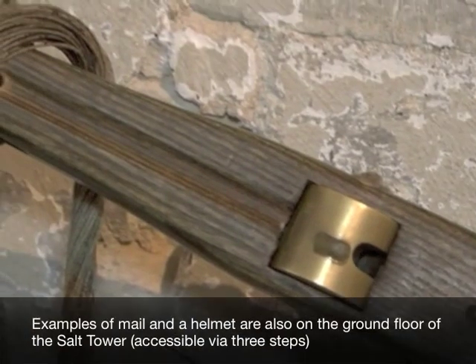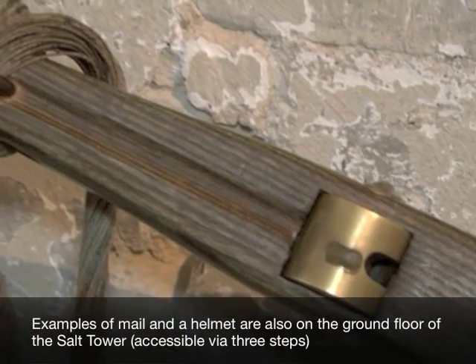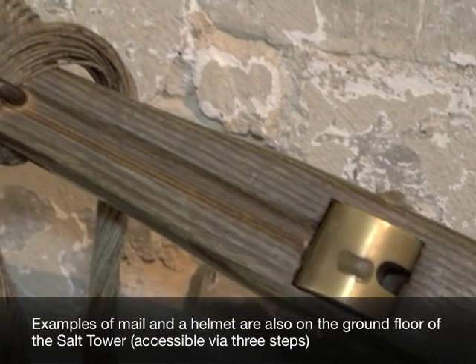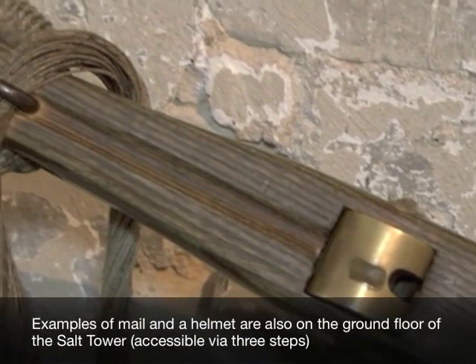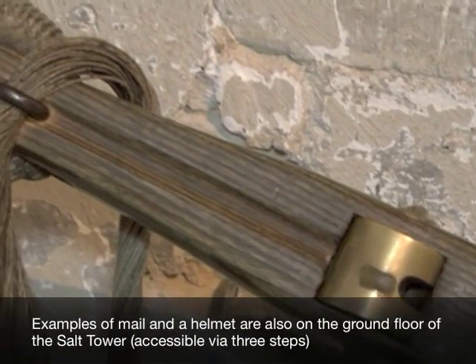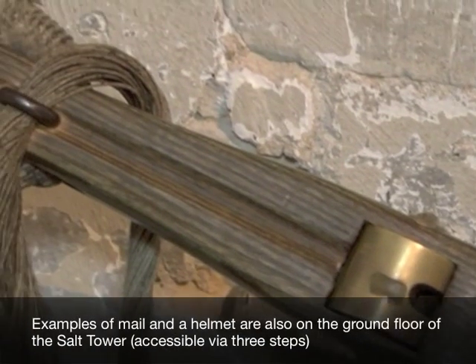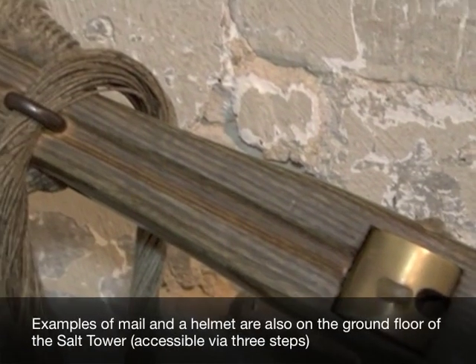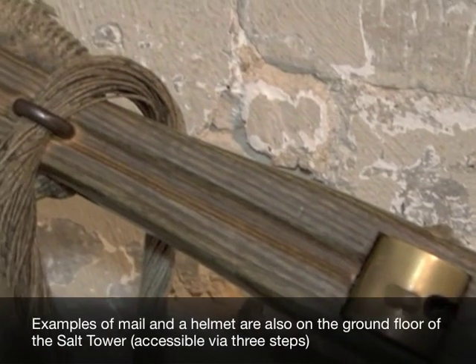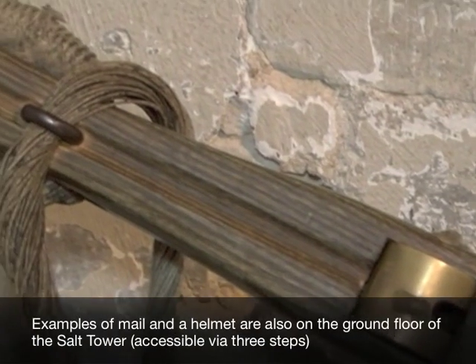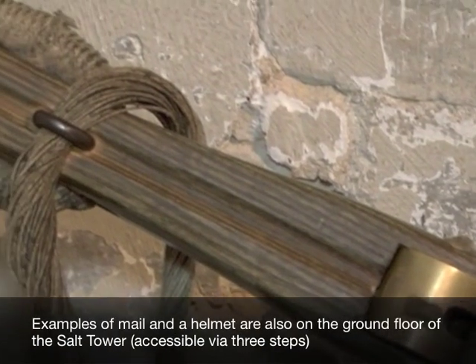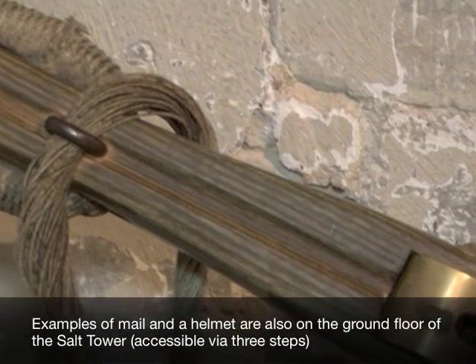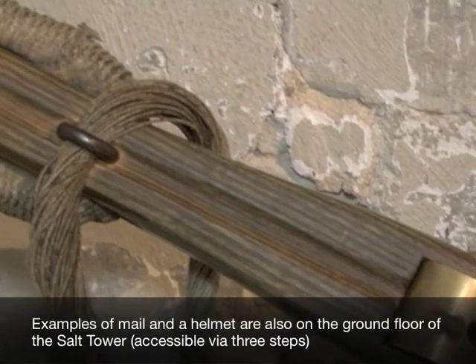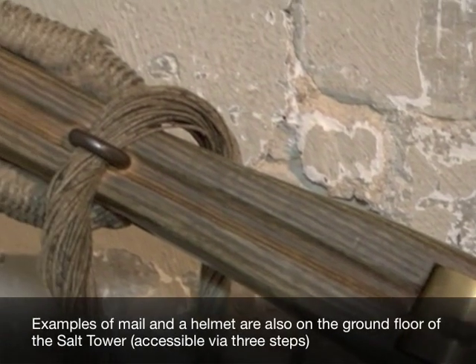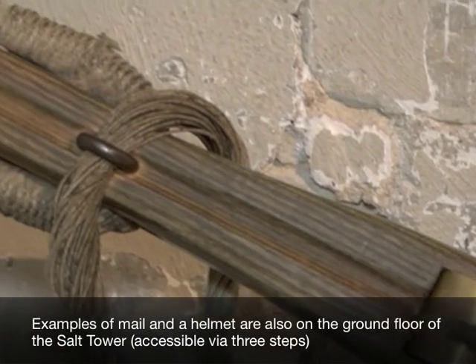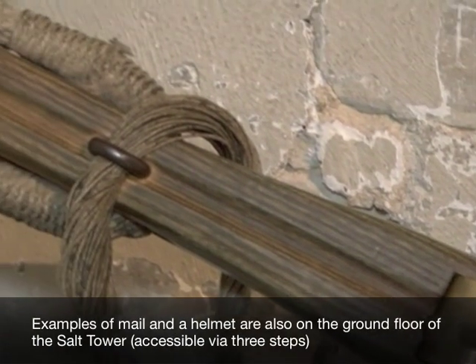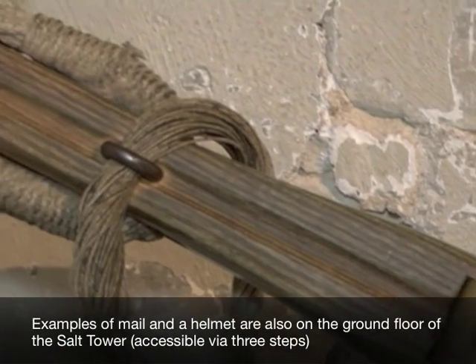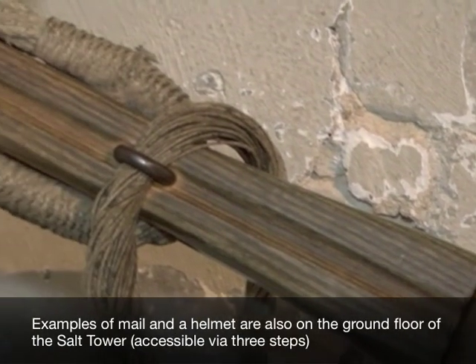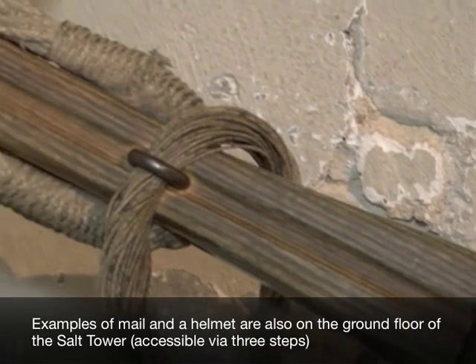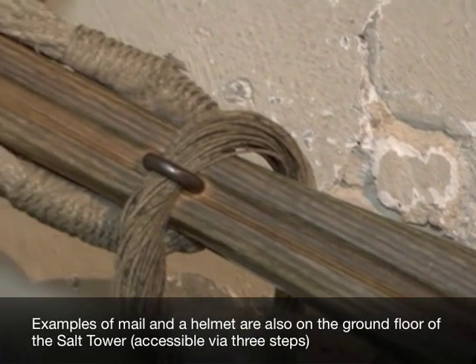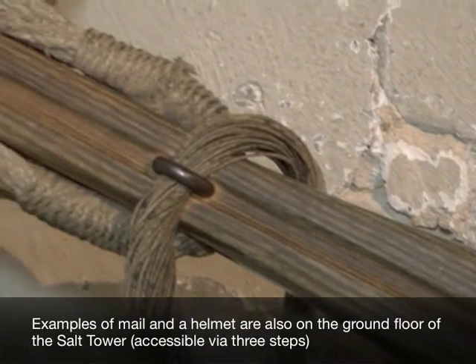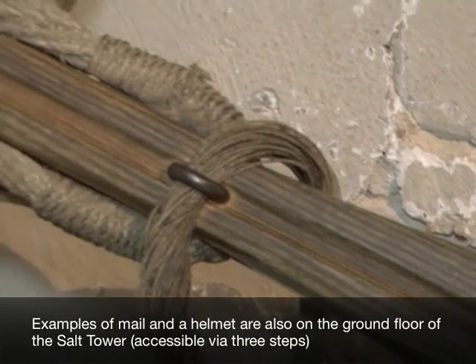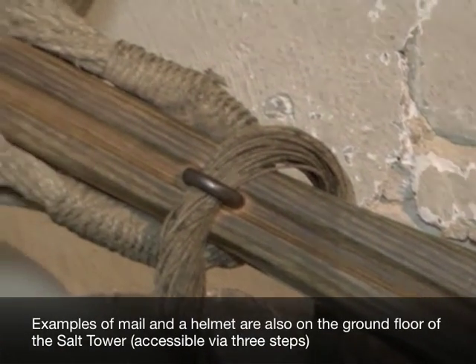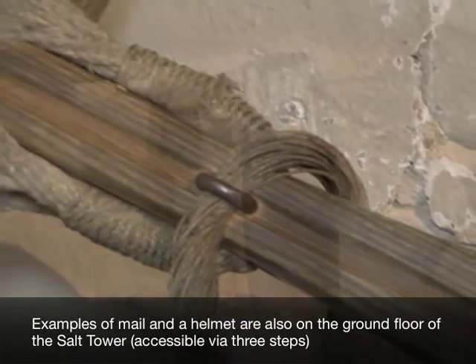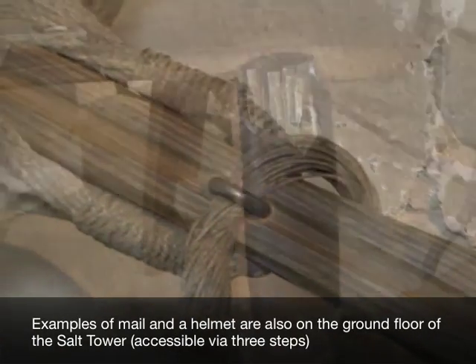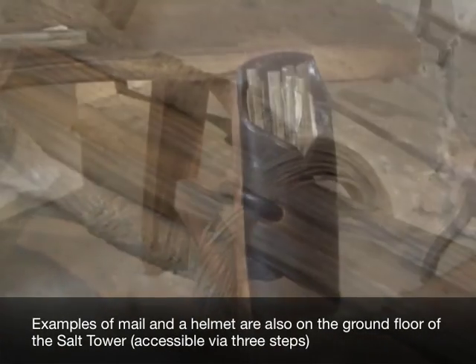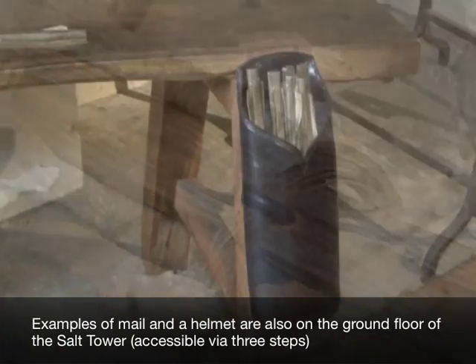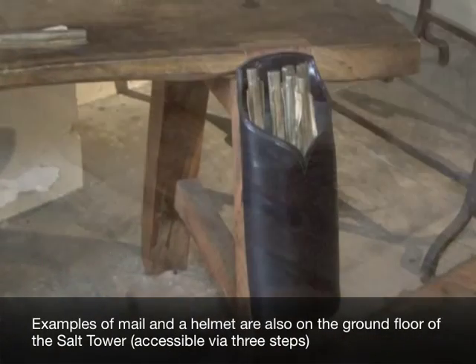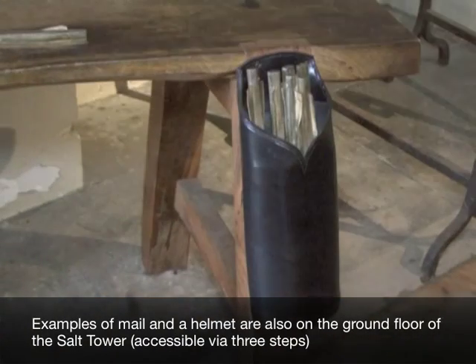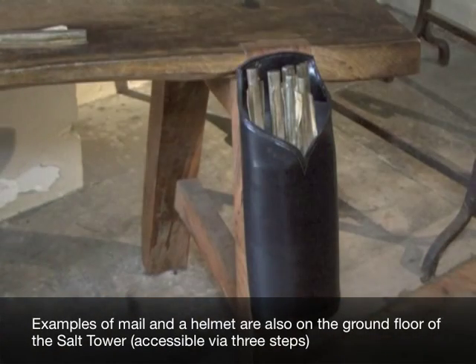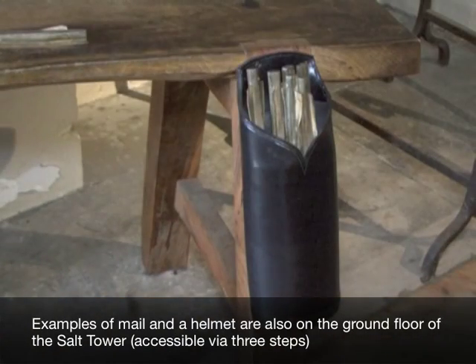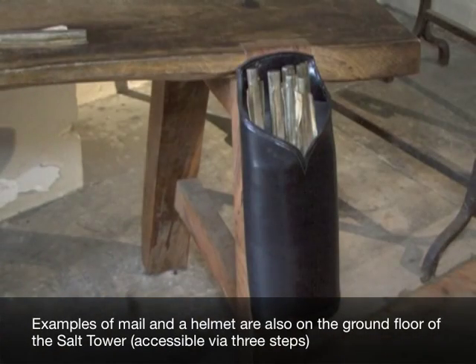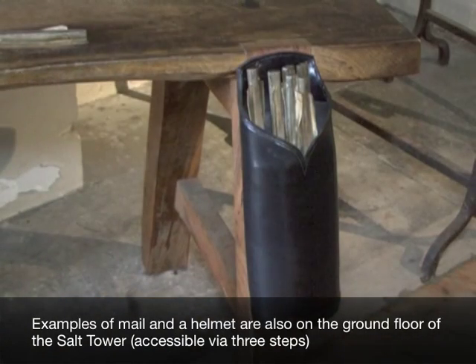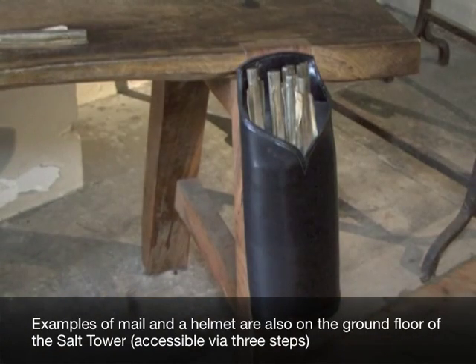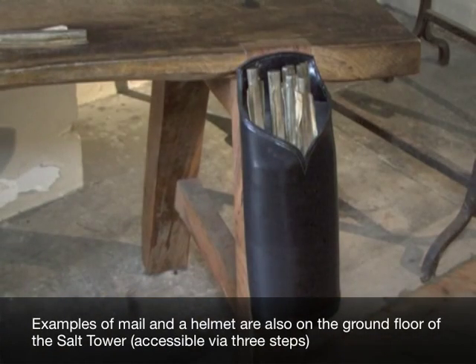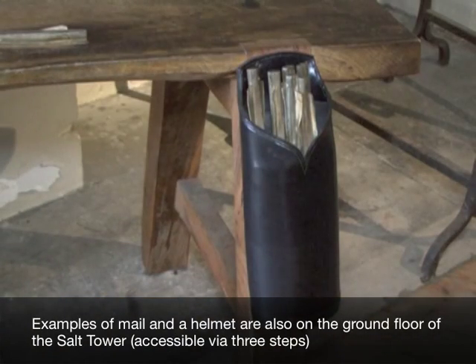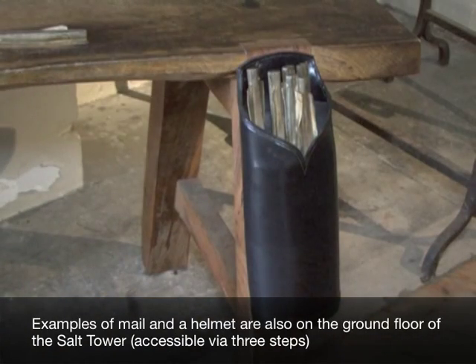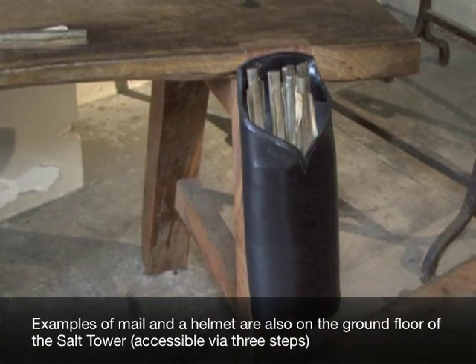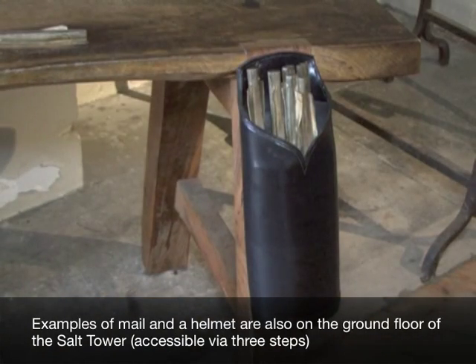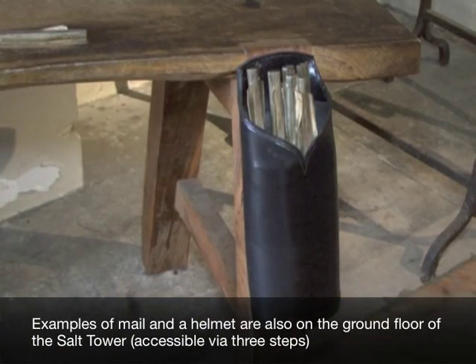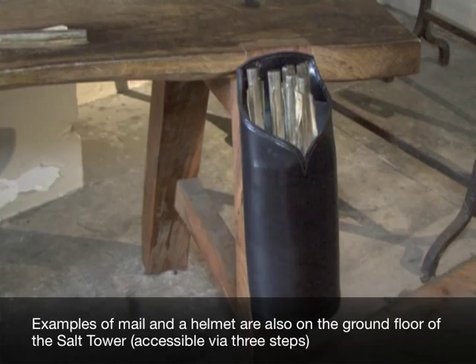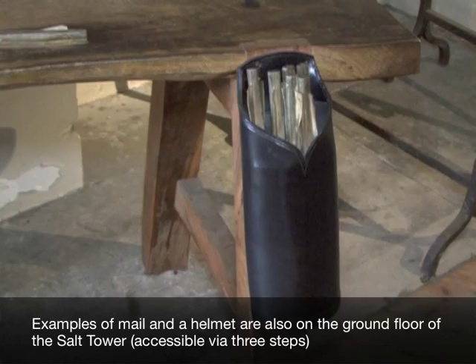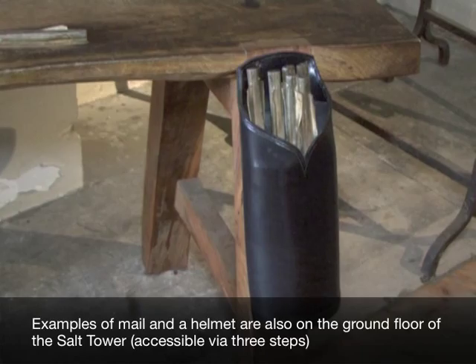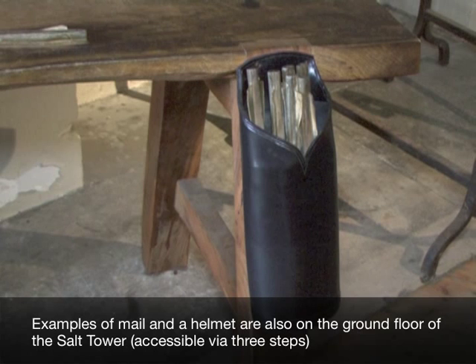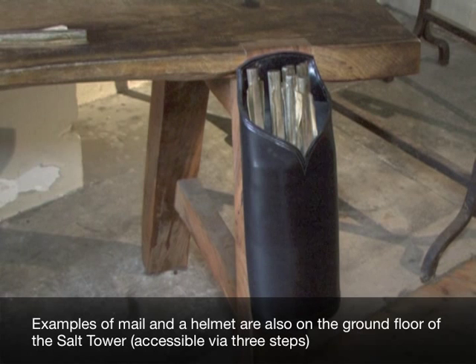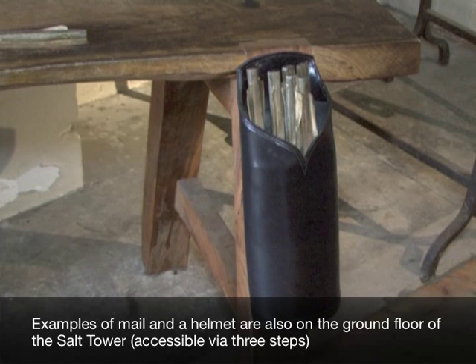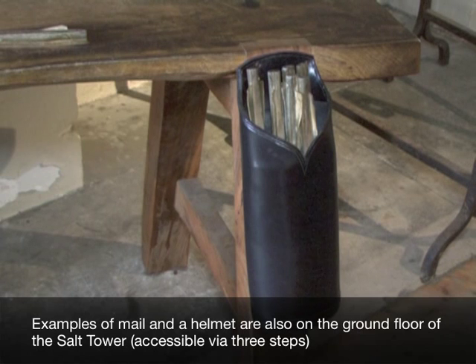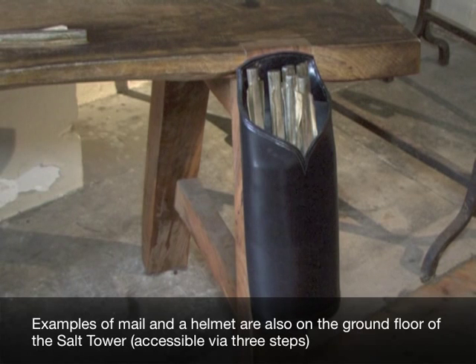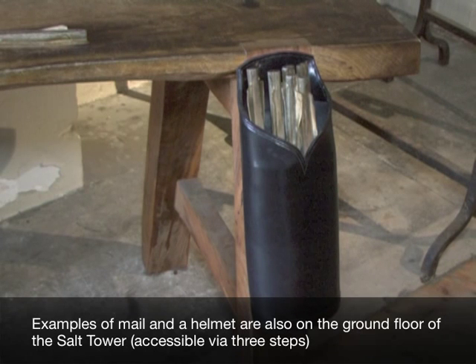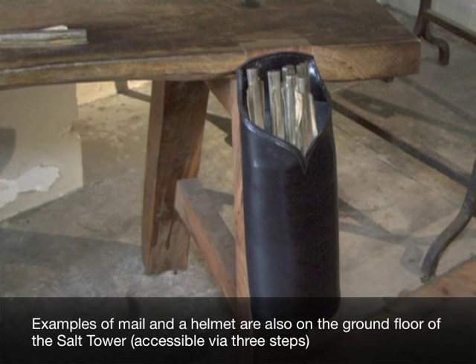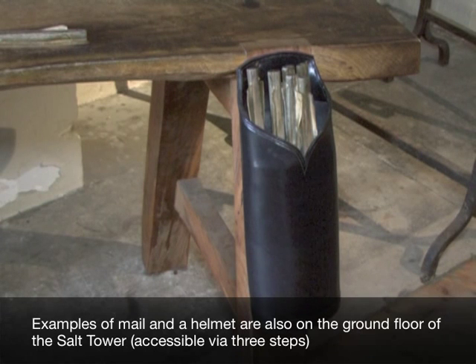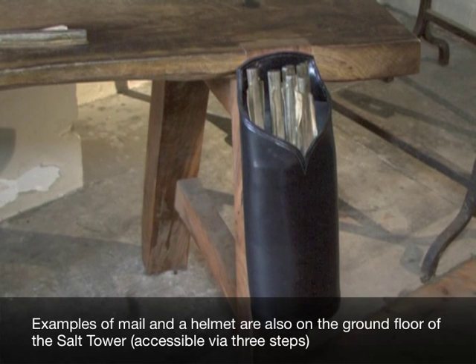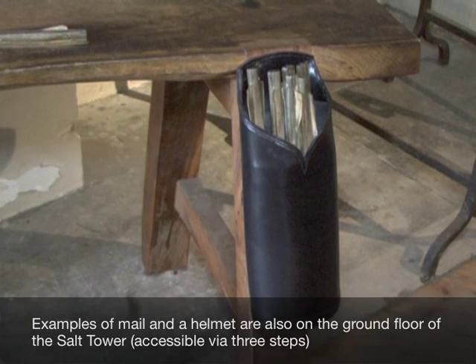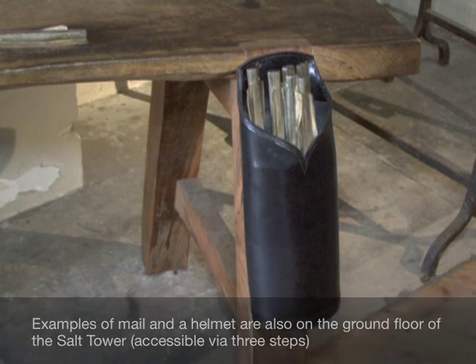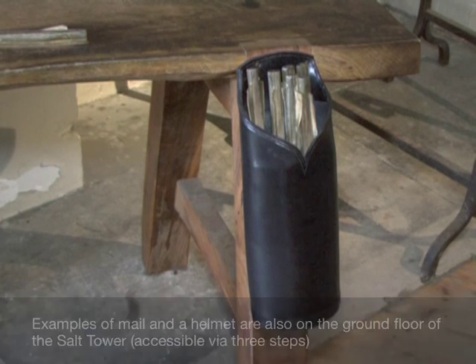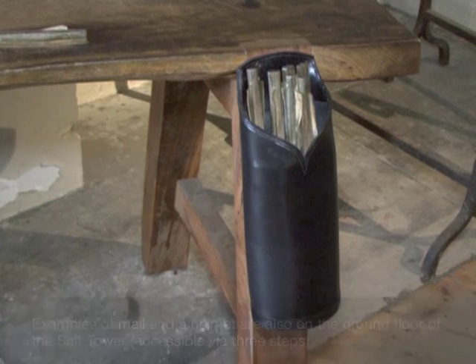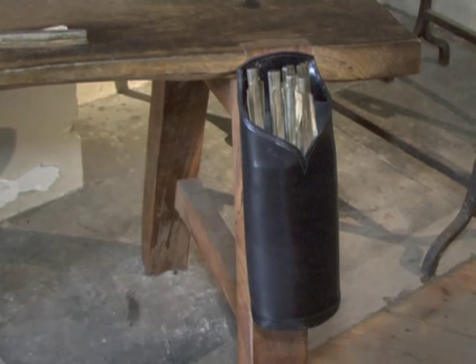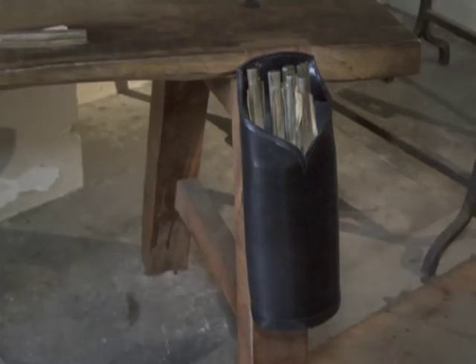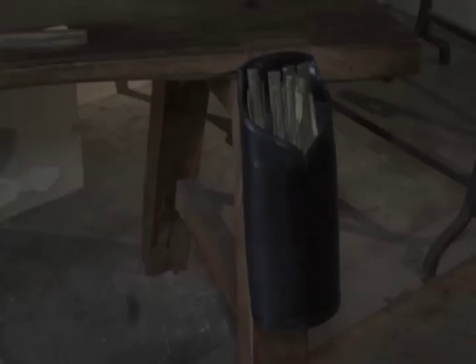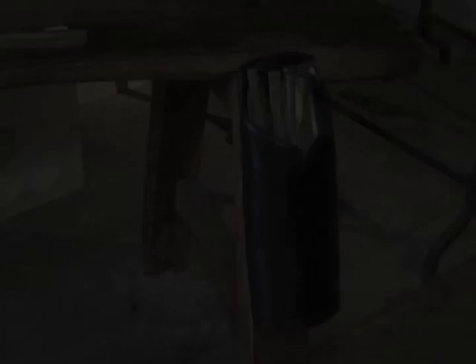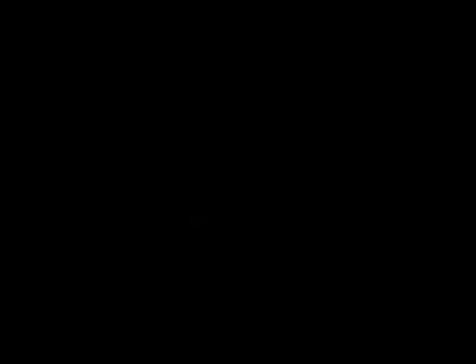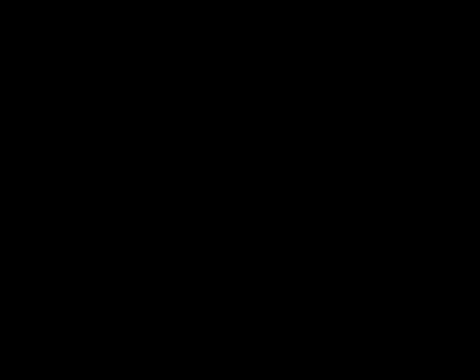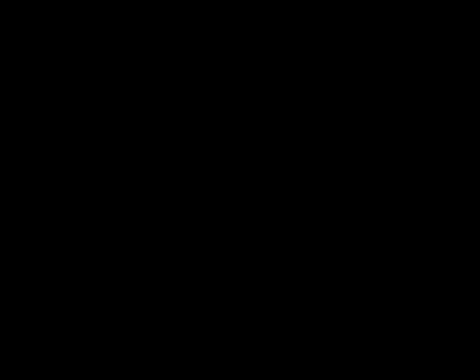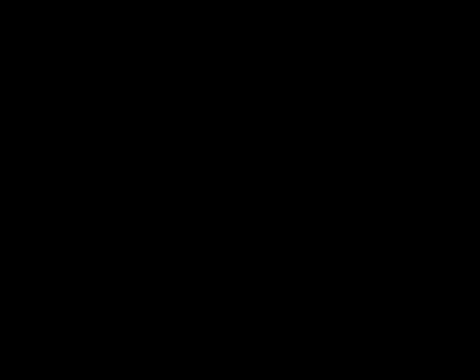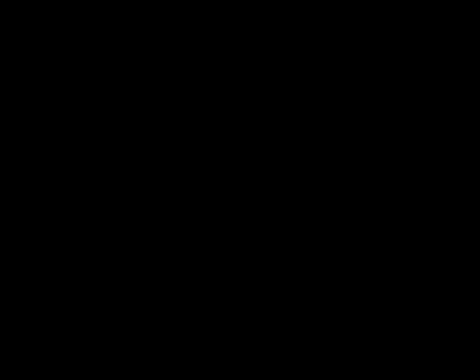Examples of mail and a helmet are also on the ground floor of the Salt Tower.